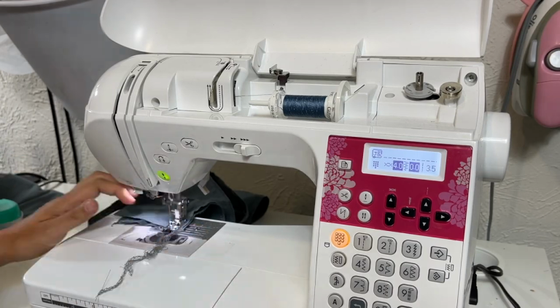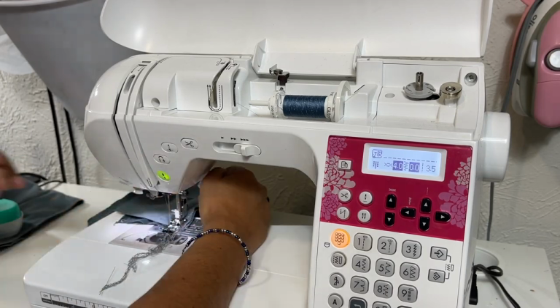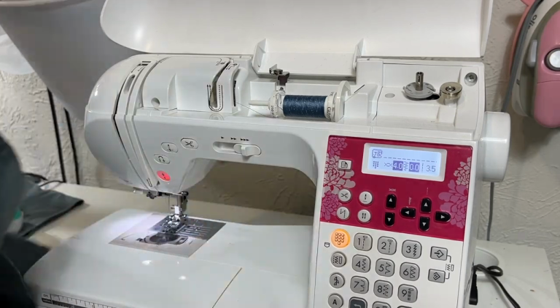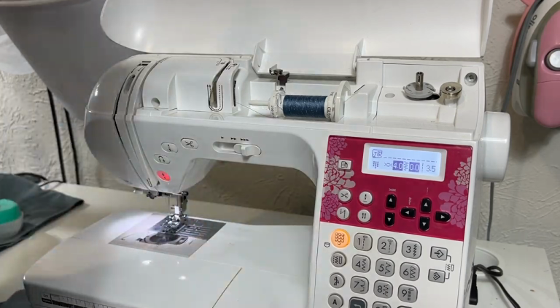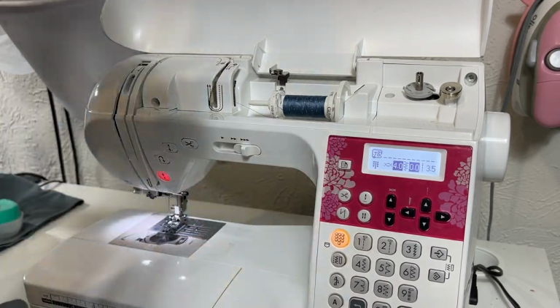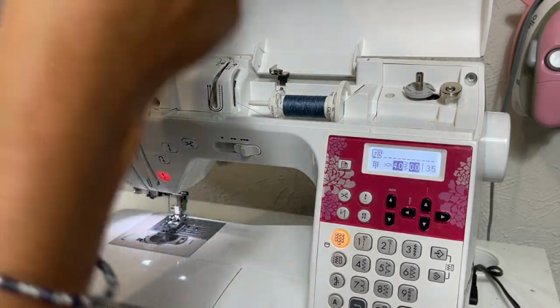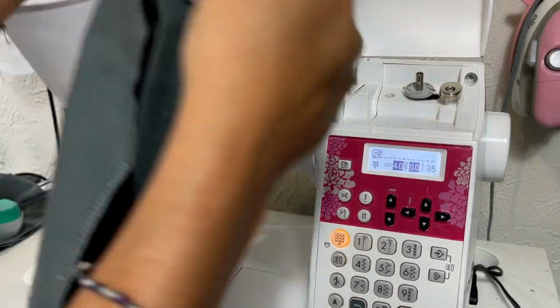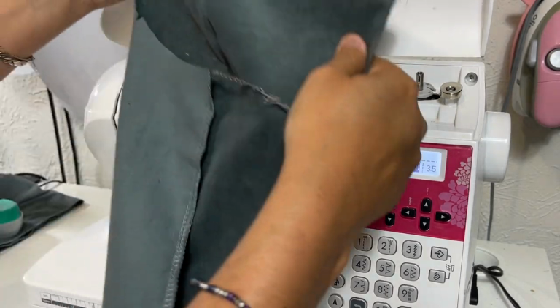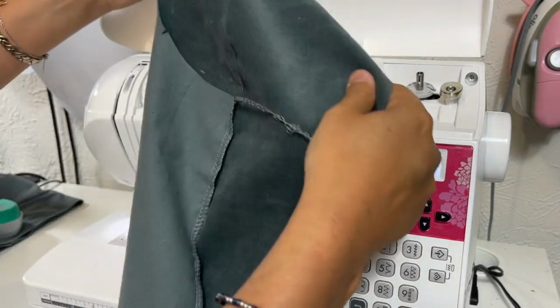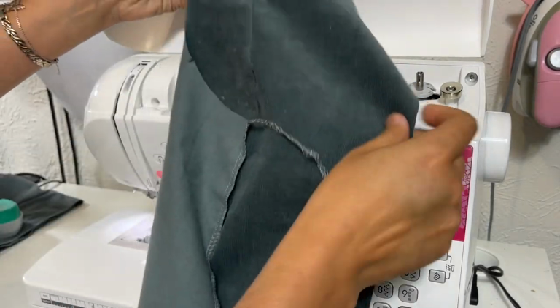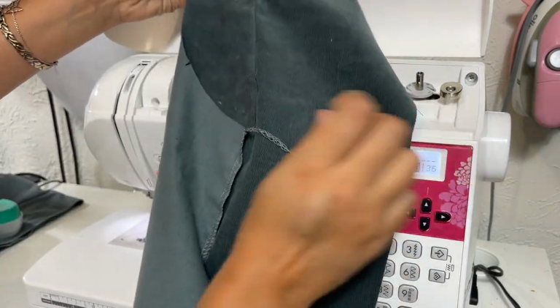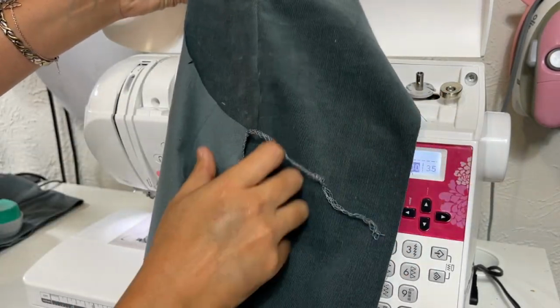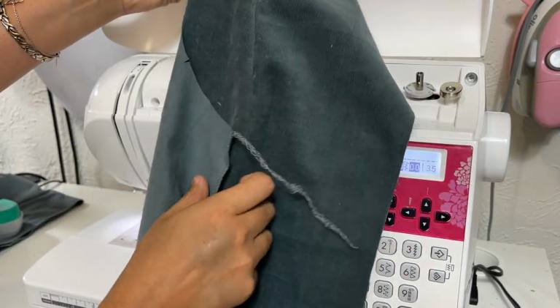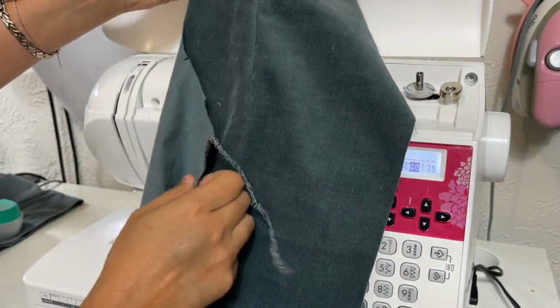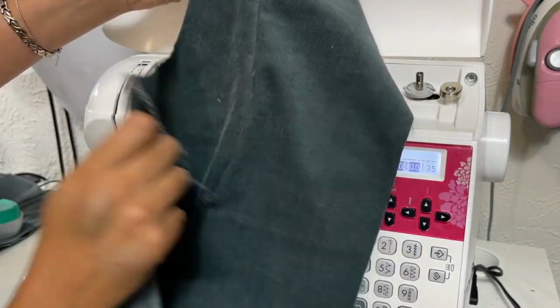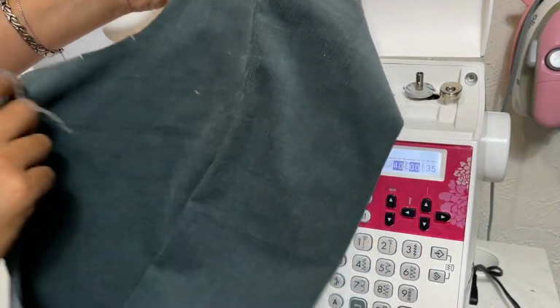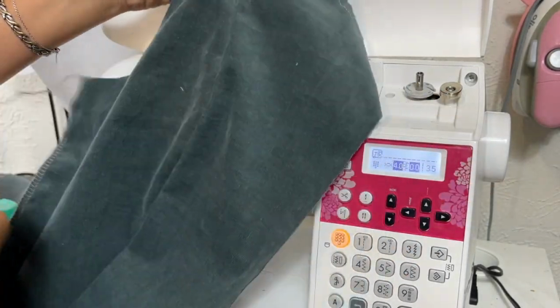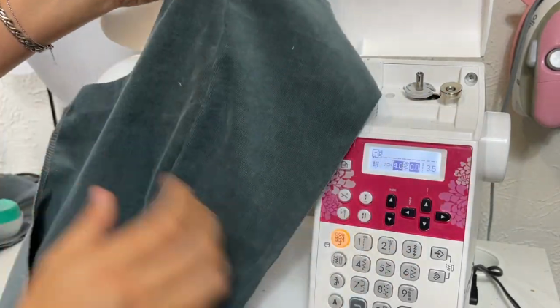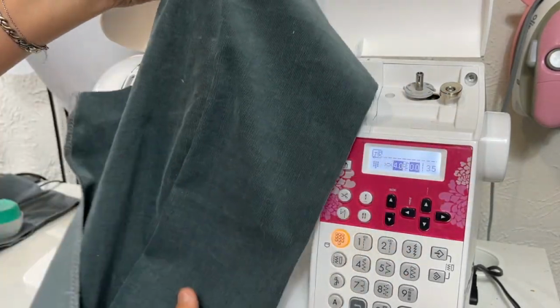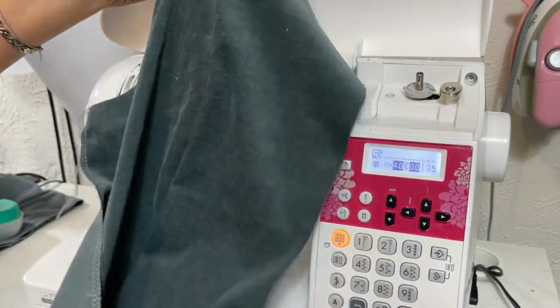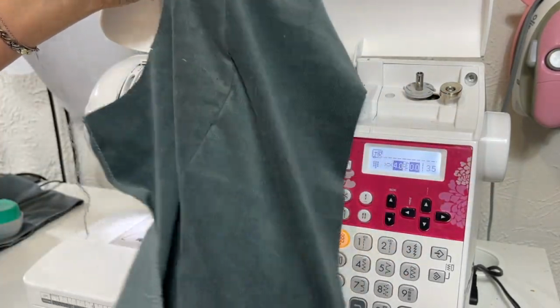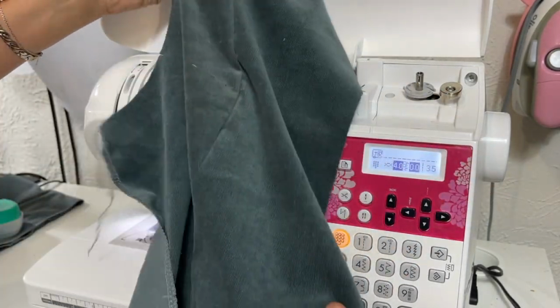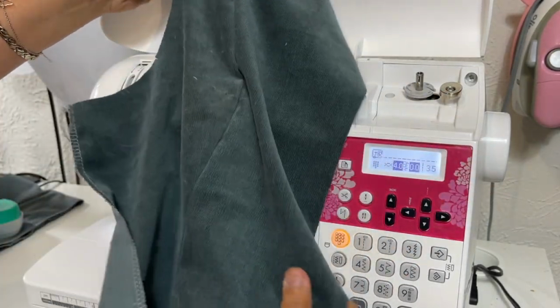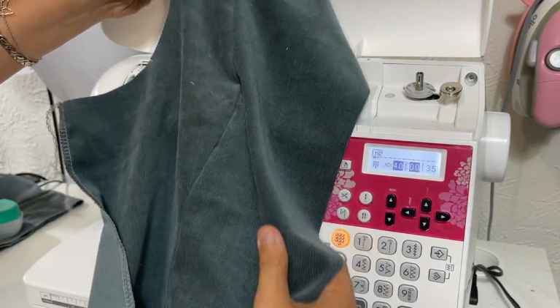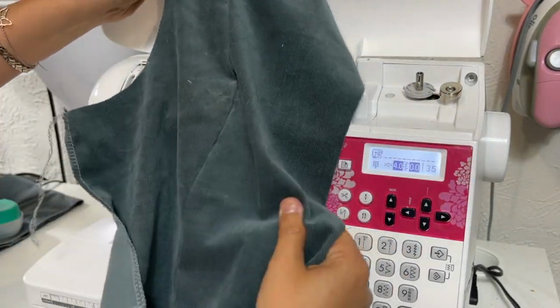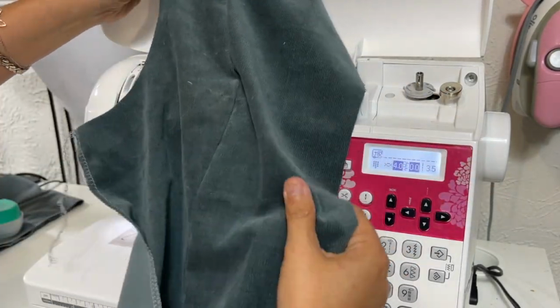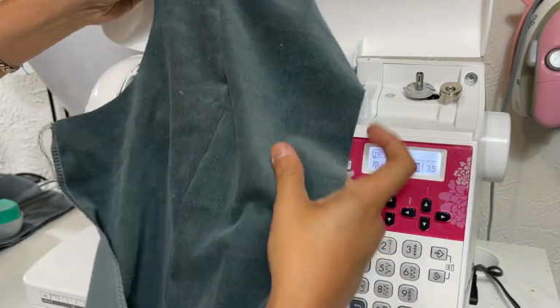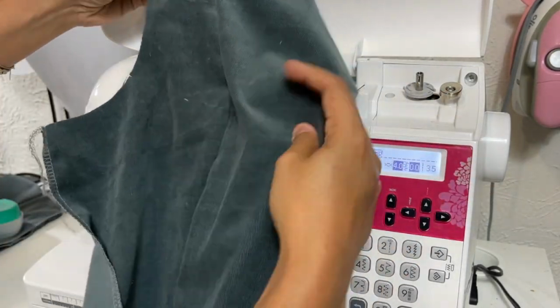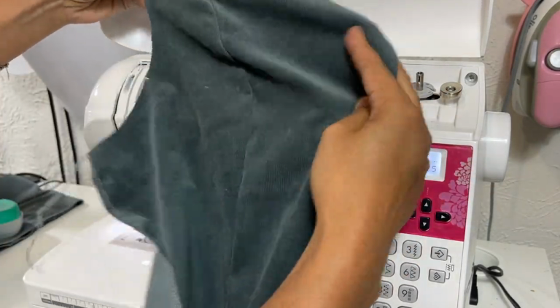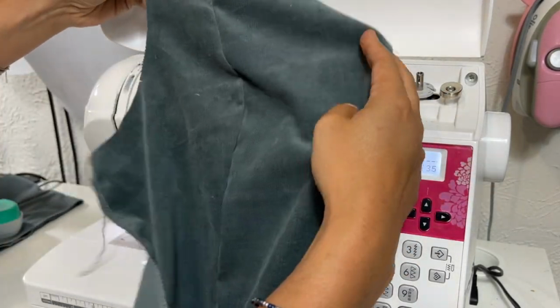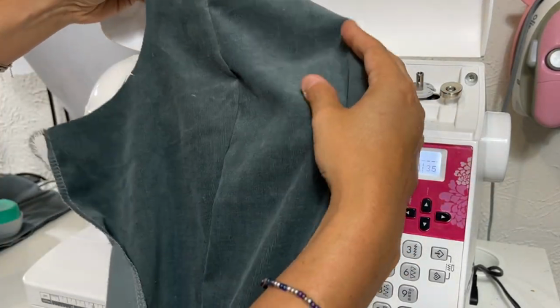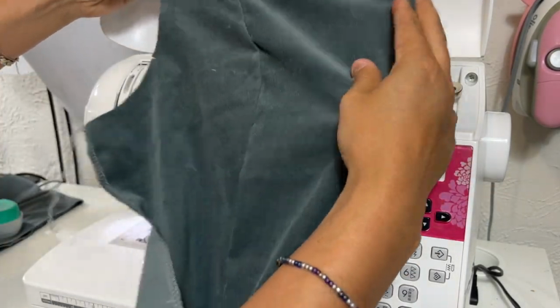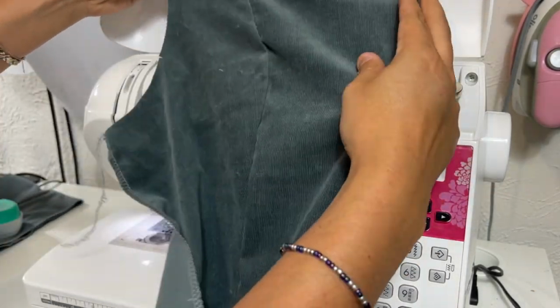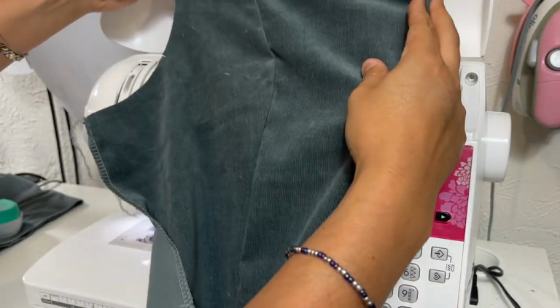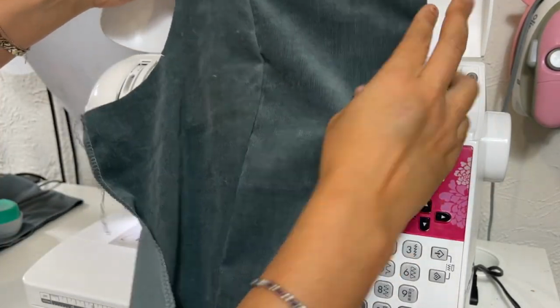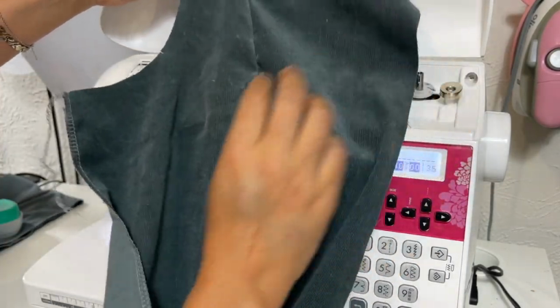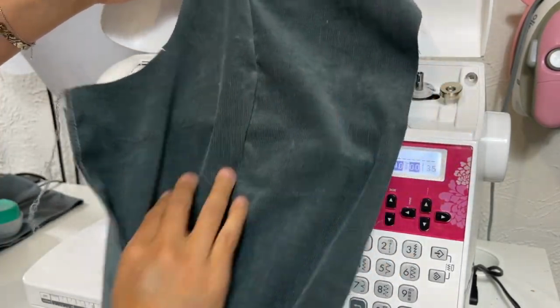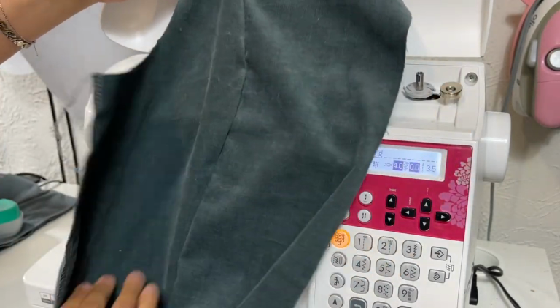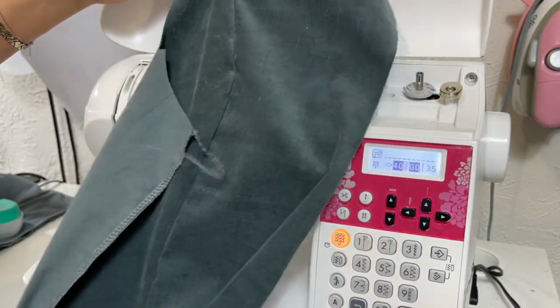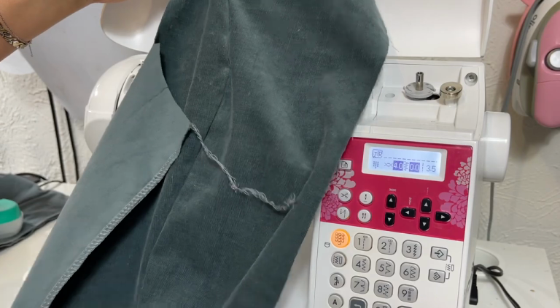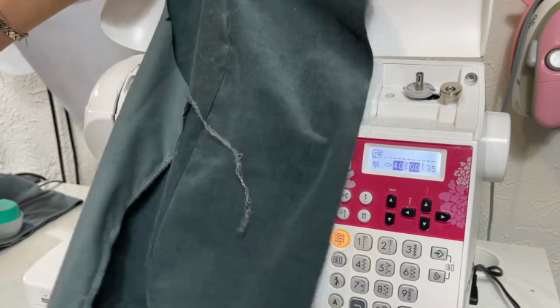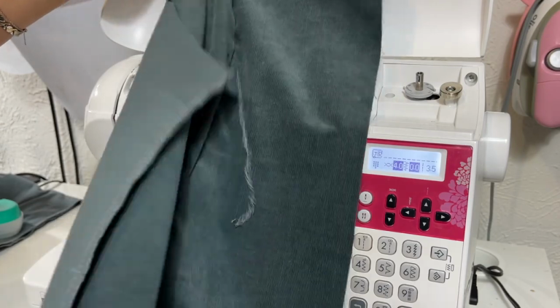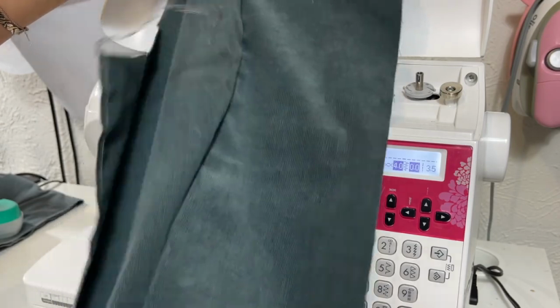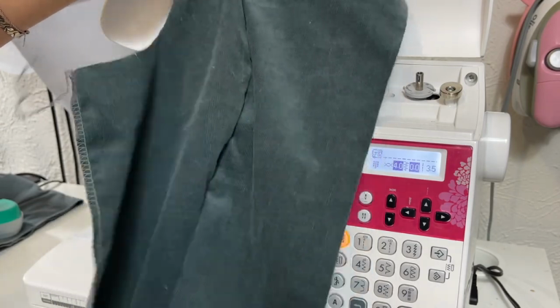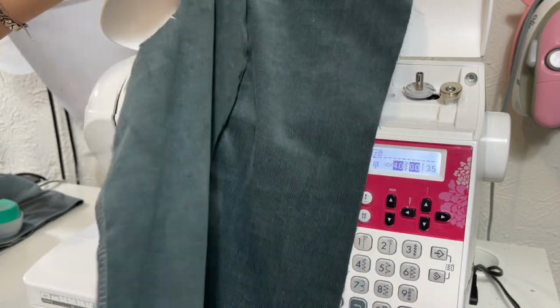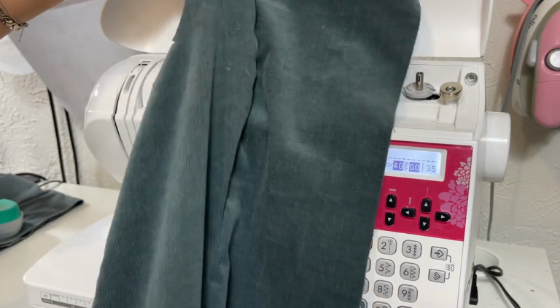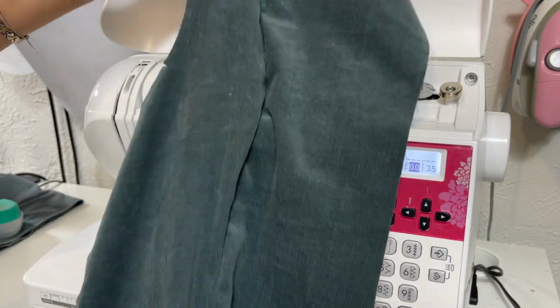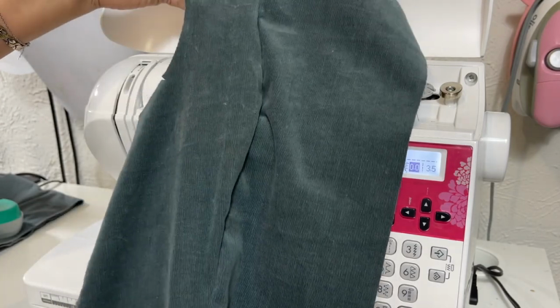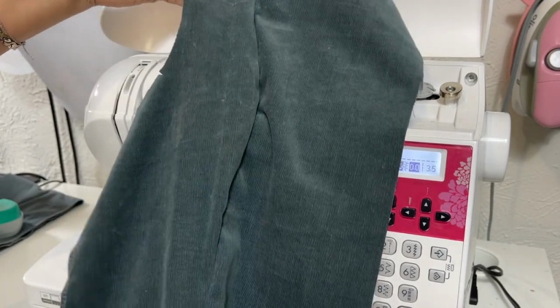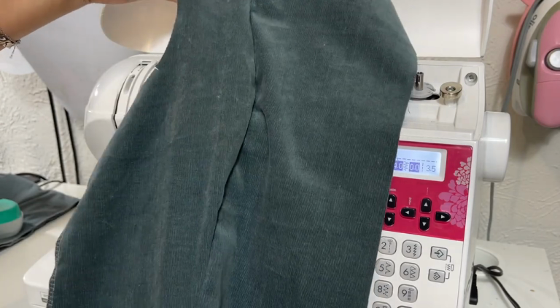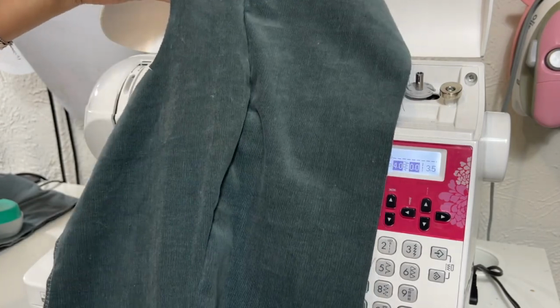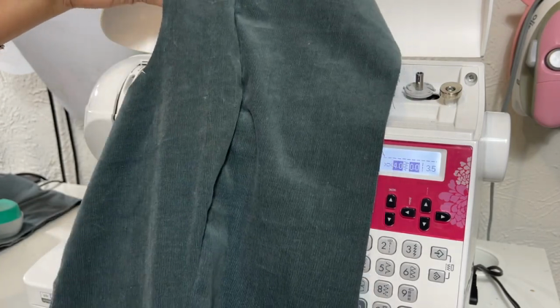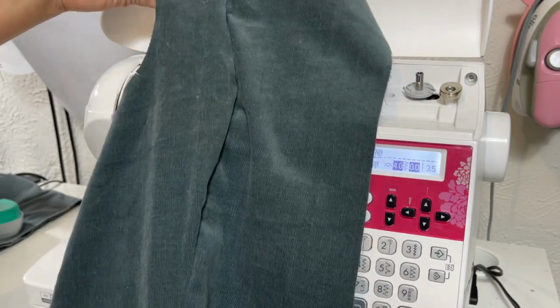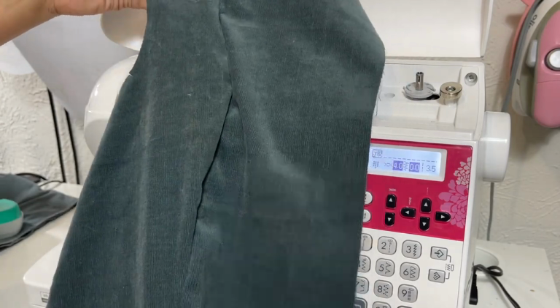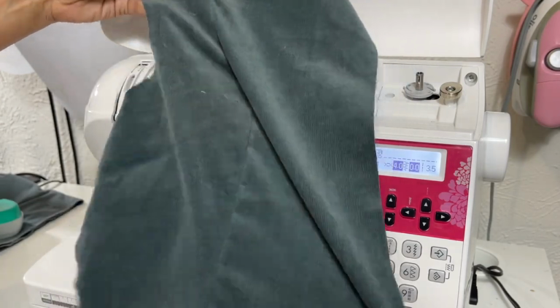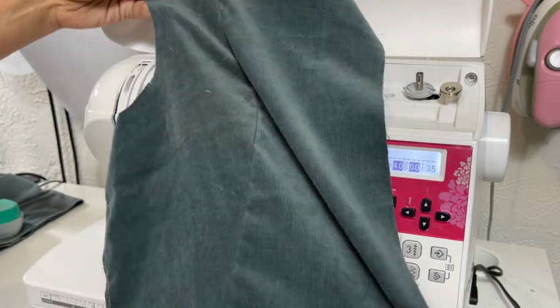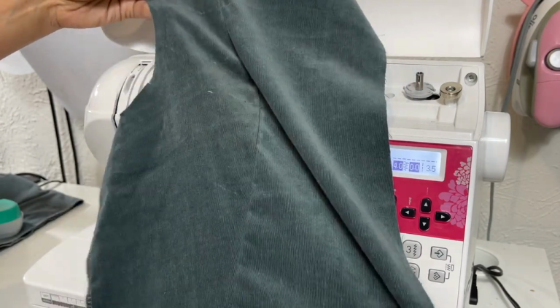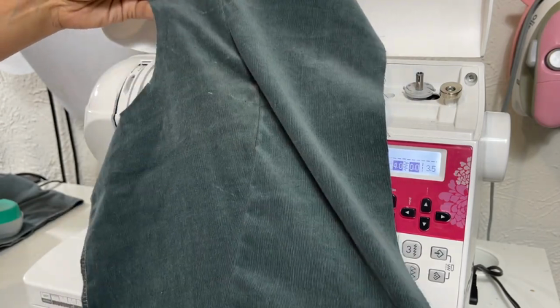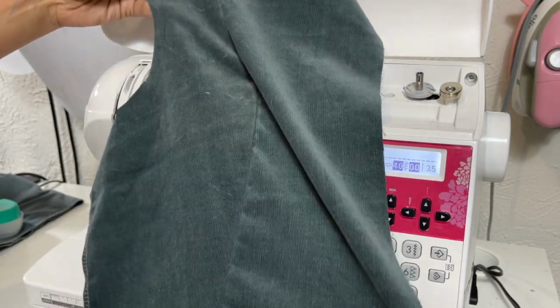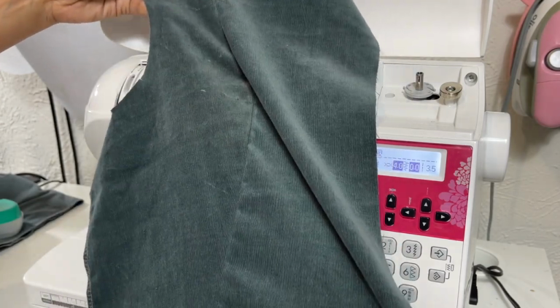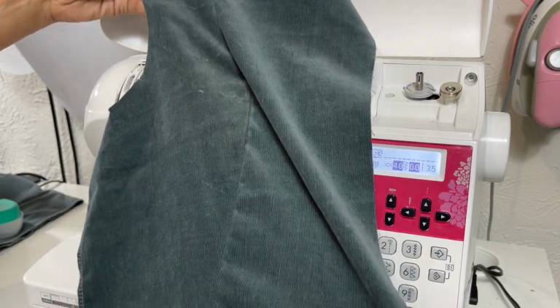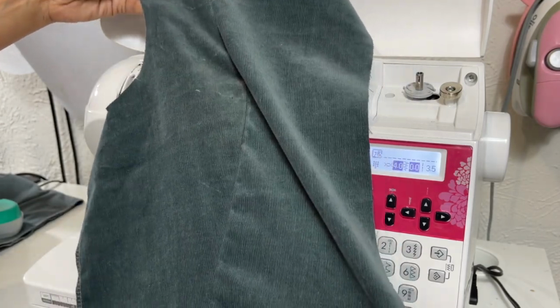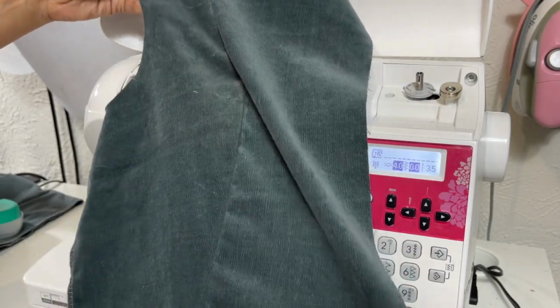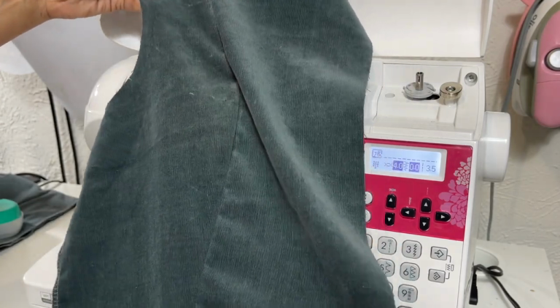Here's the front as it came together at the seam line — so pretty!